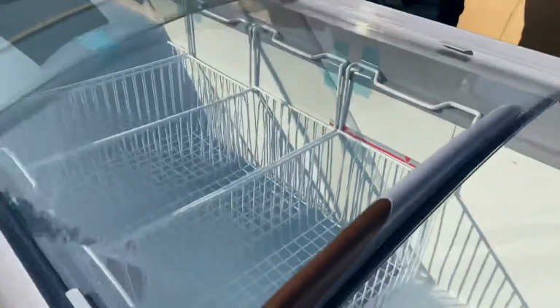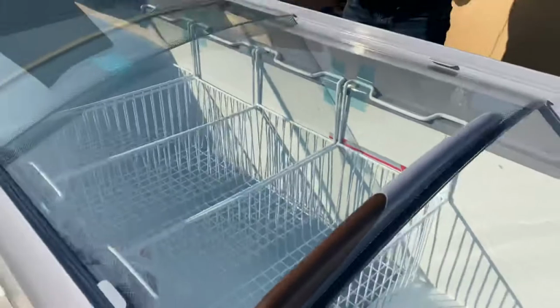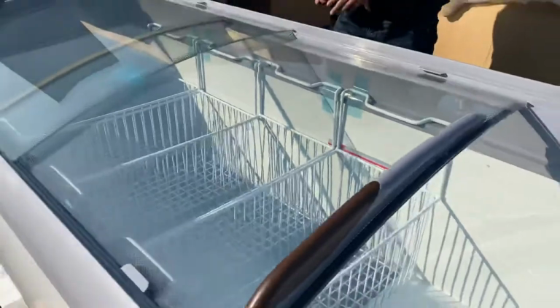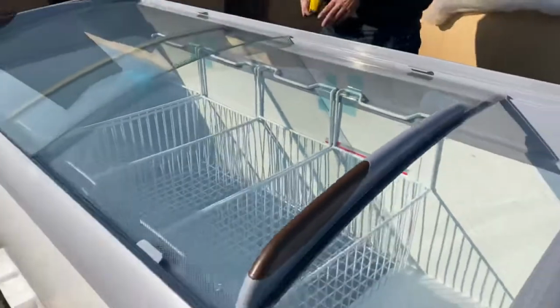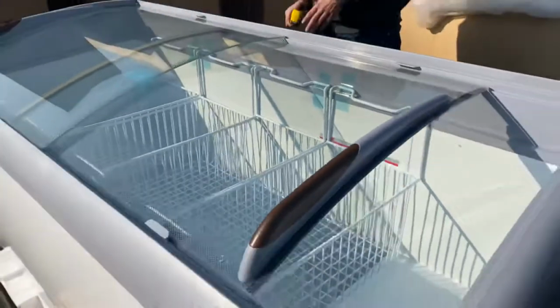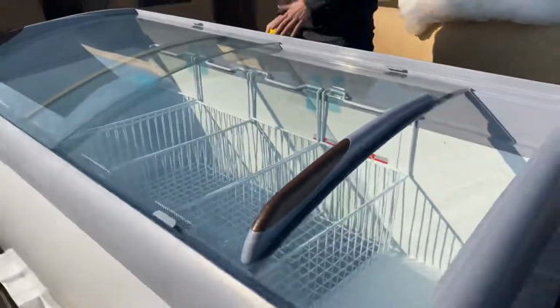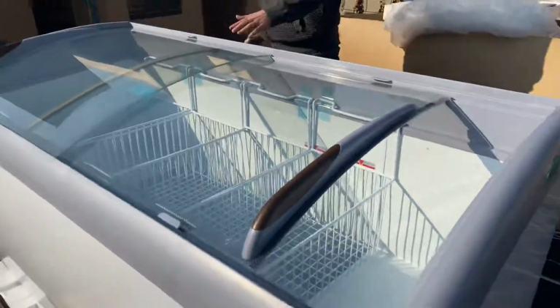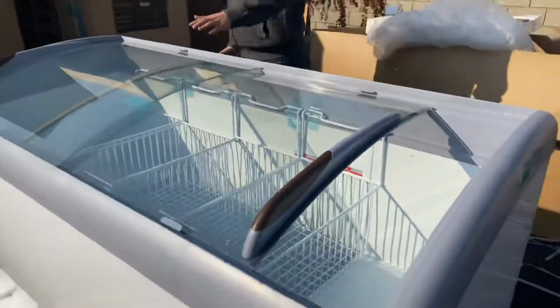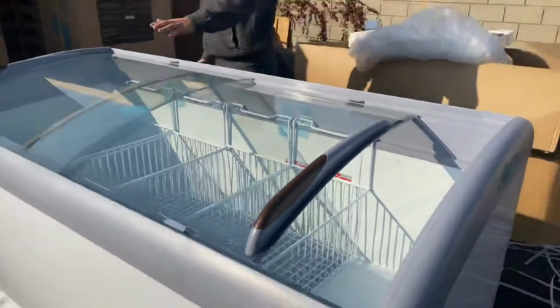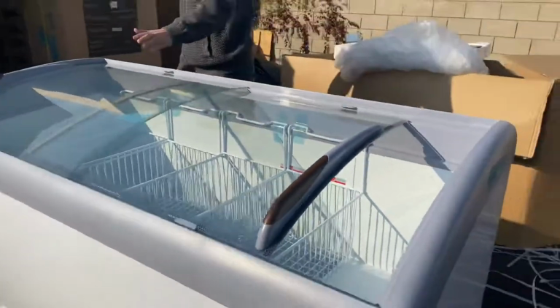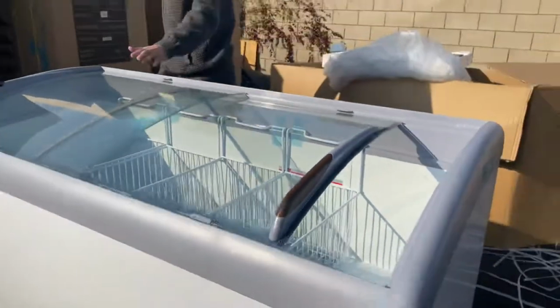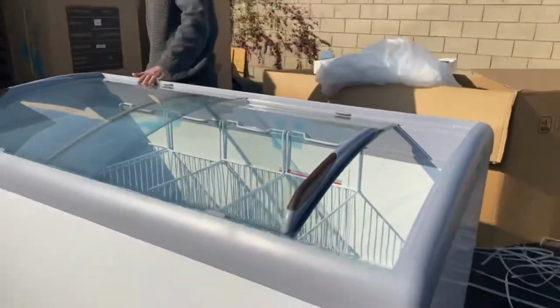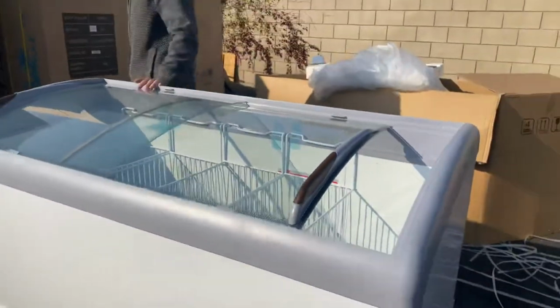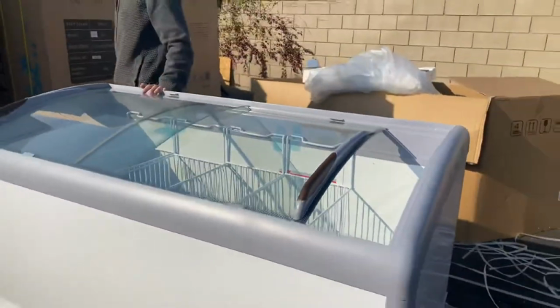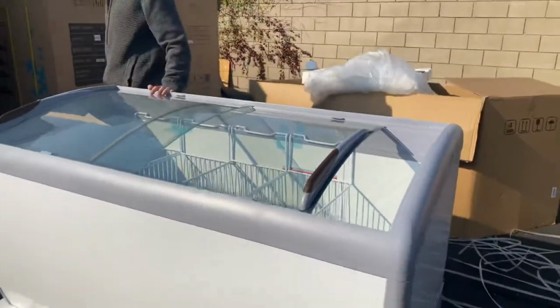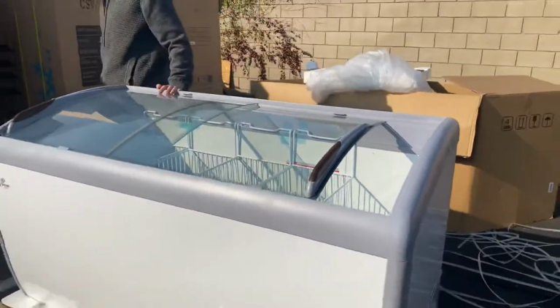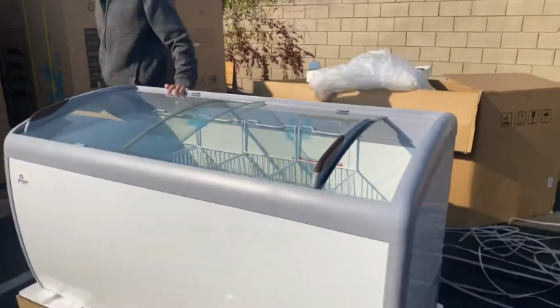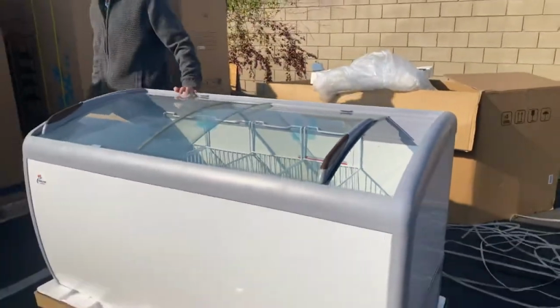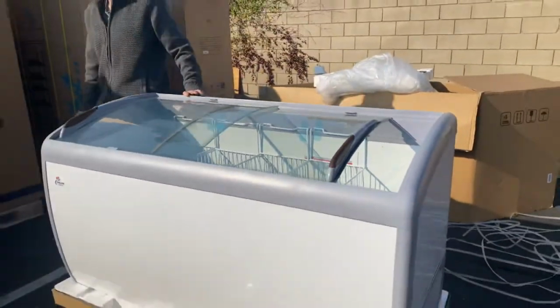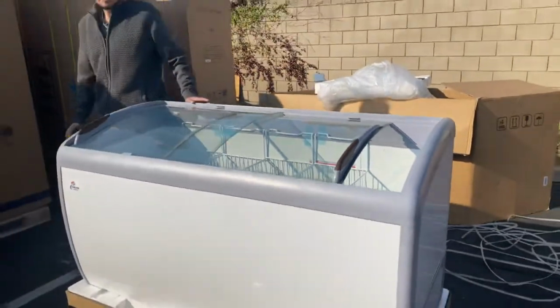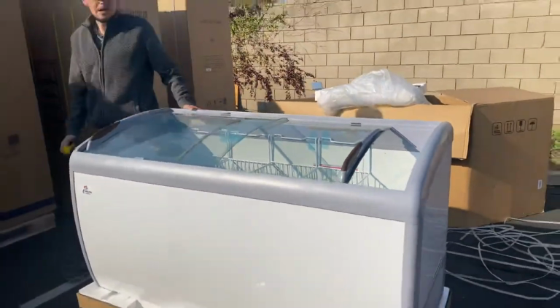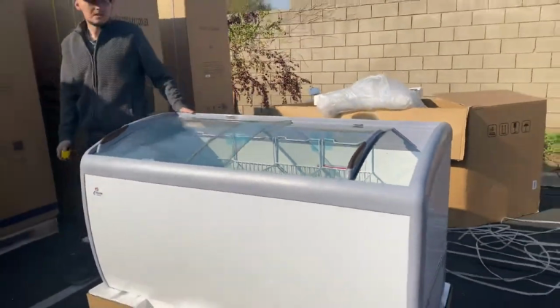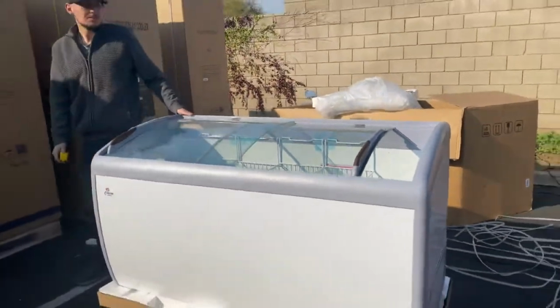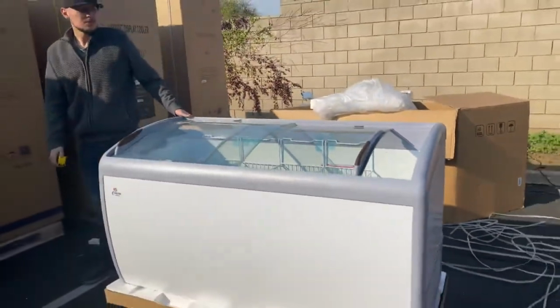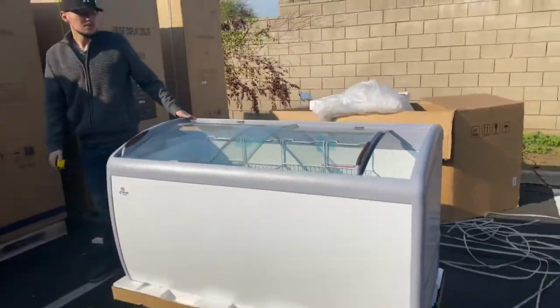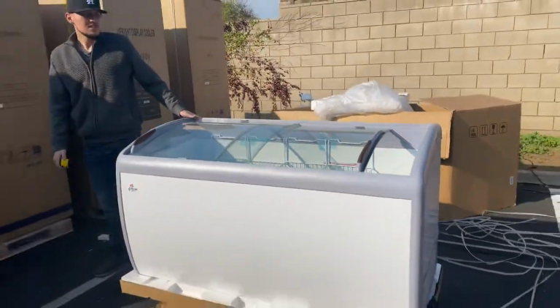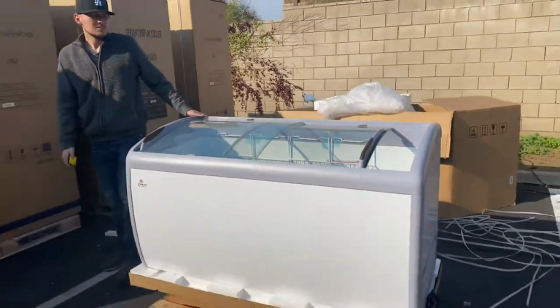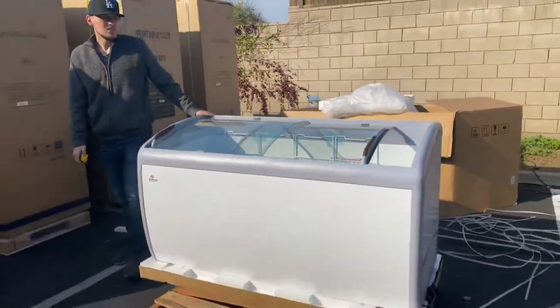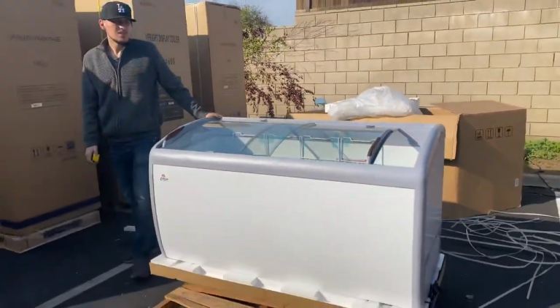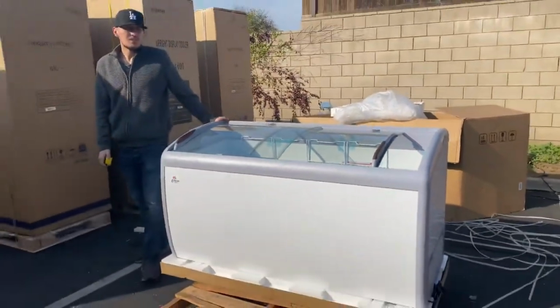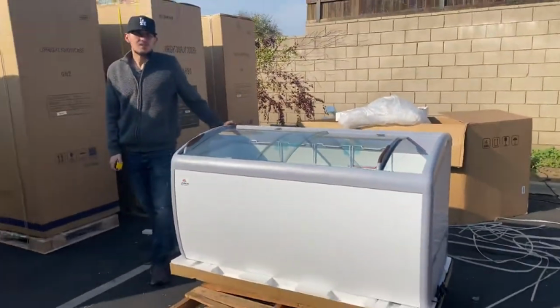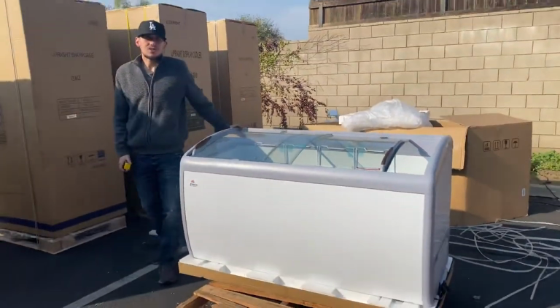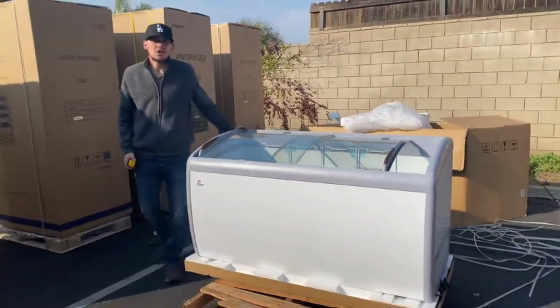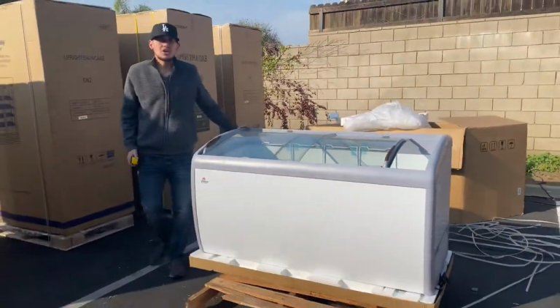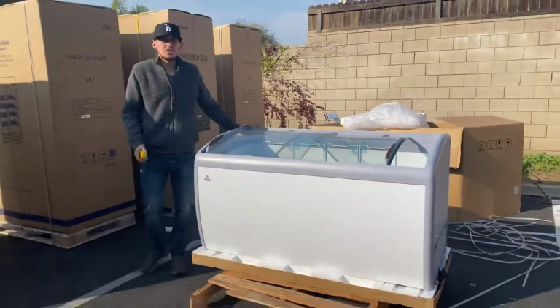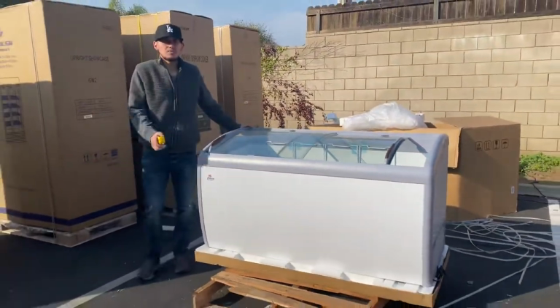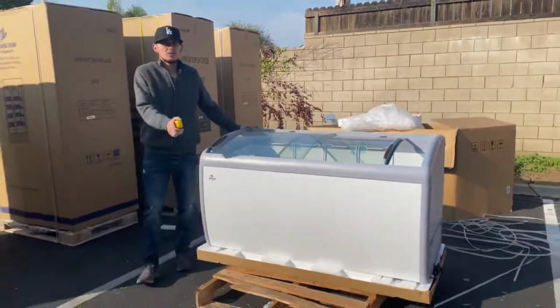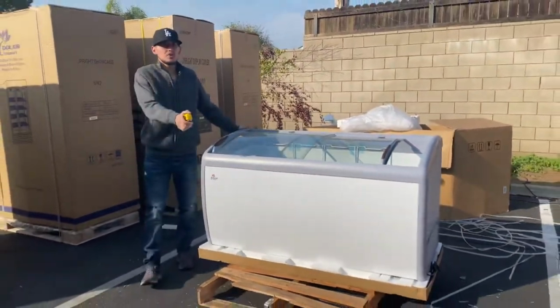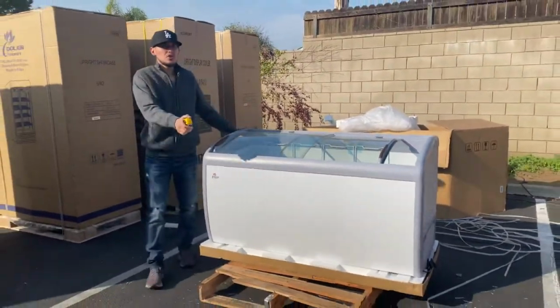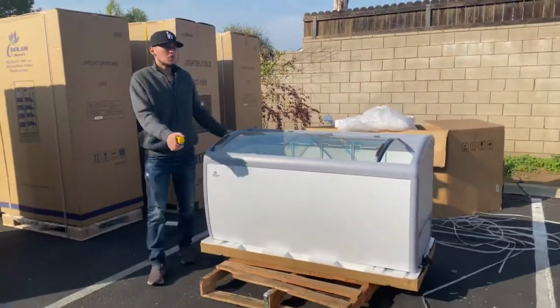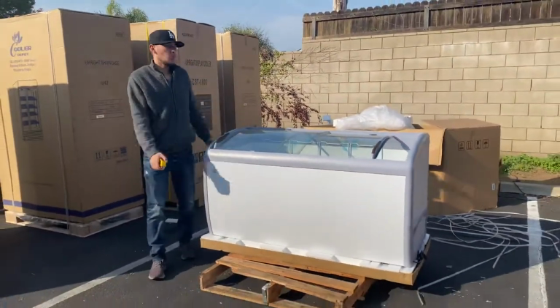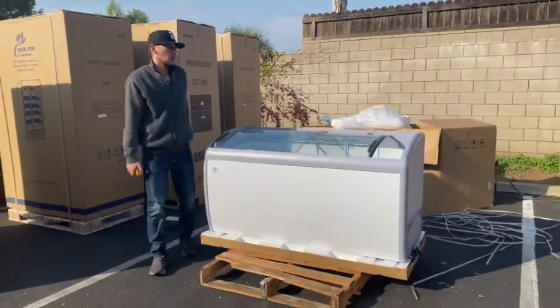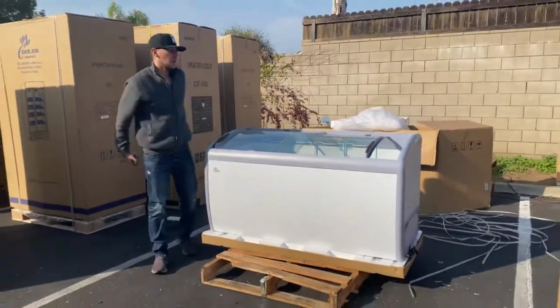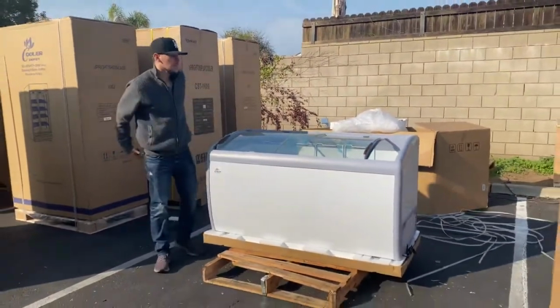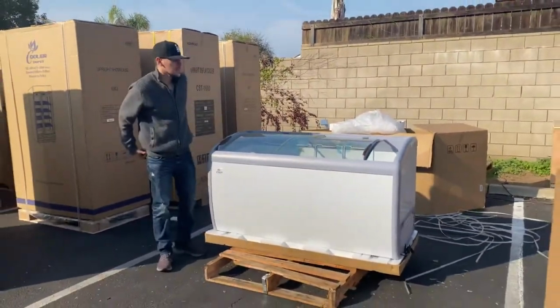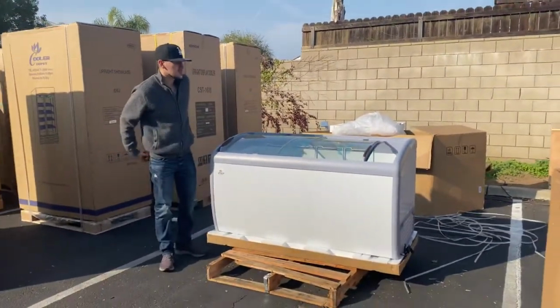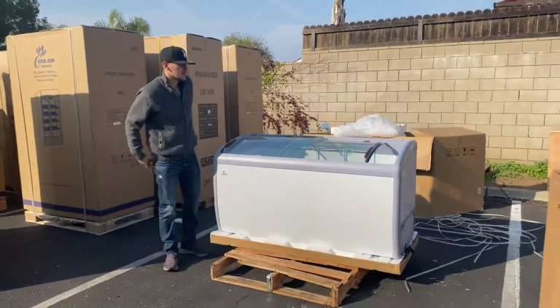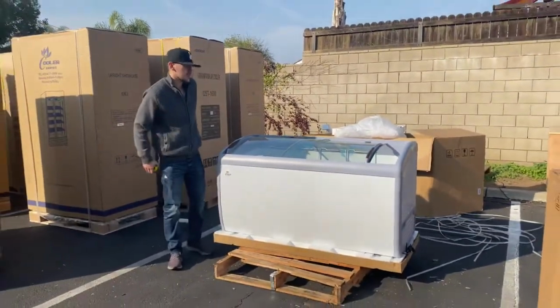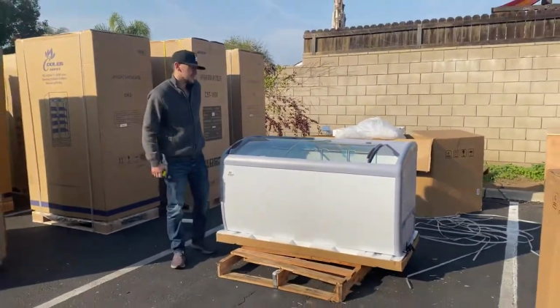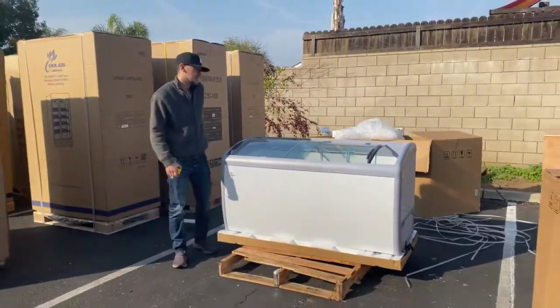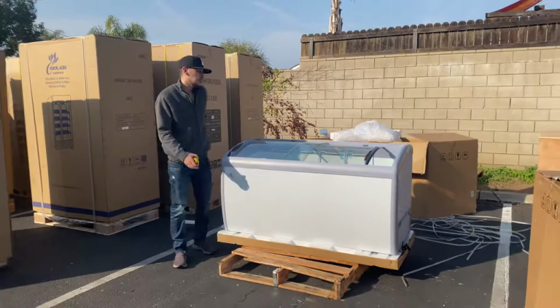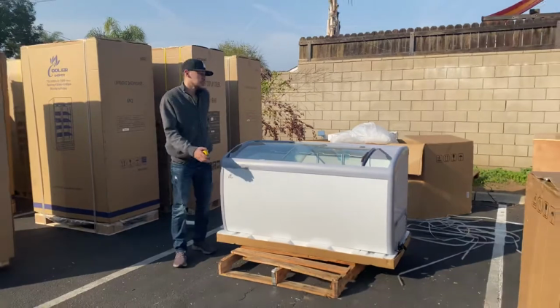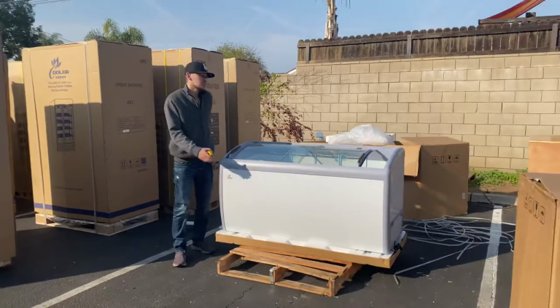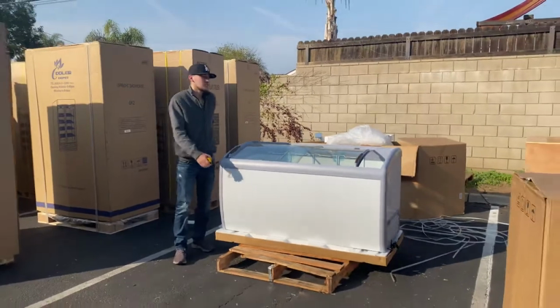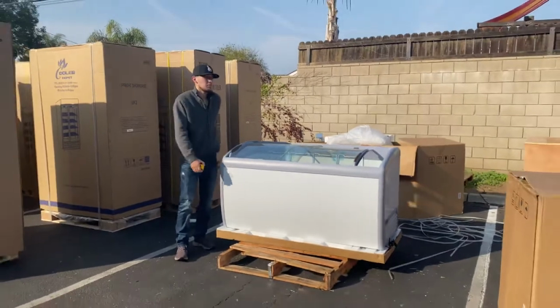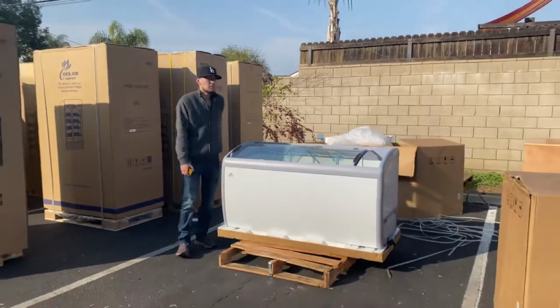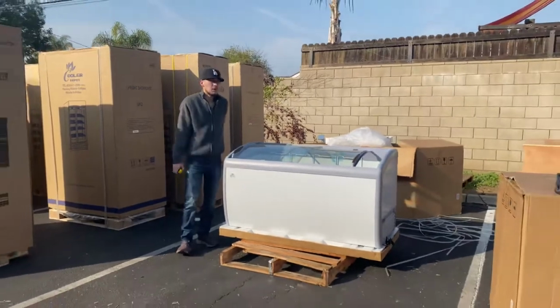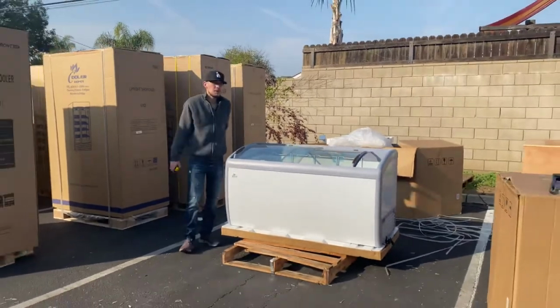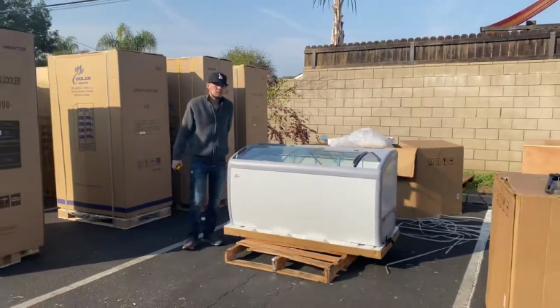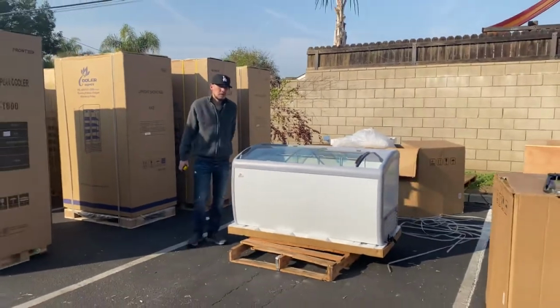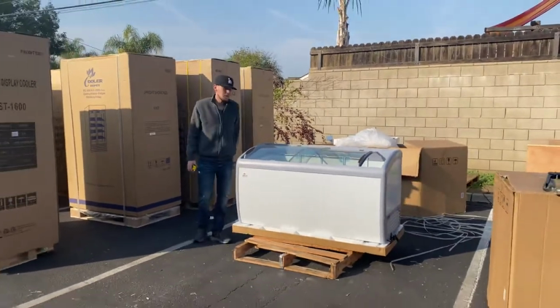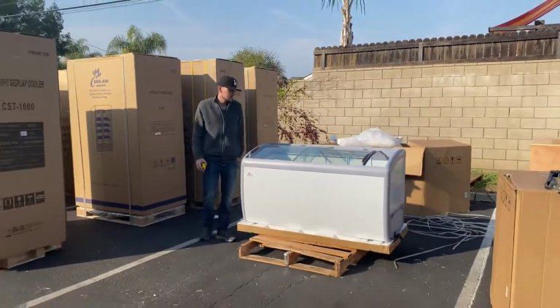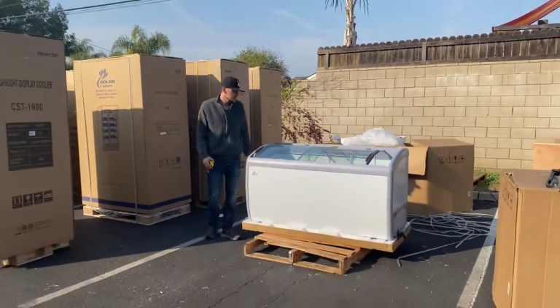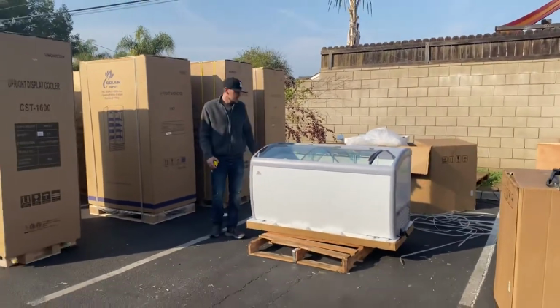It is going to be a standard plug for this freezer — you just hook it up to a normal outlet. It's simply a plug-and-play unit.